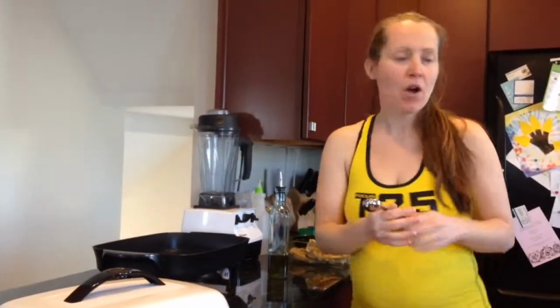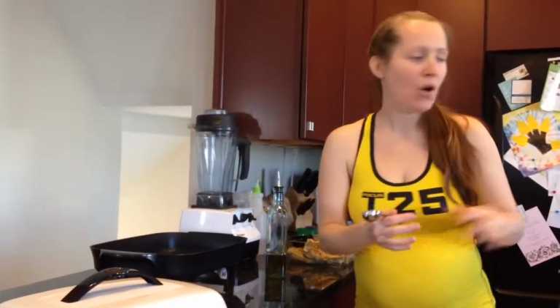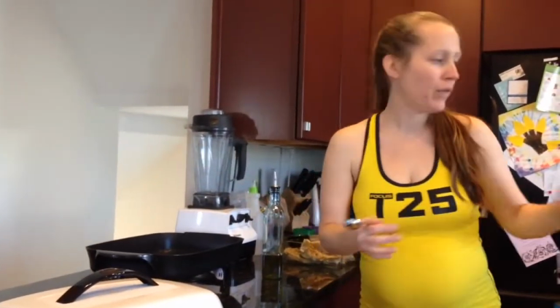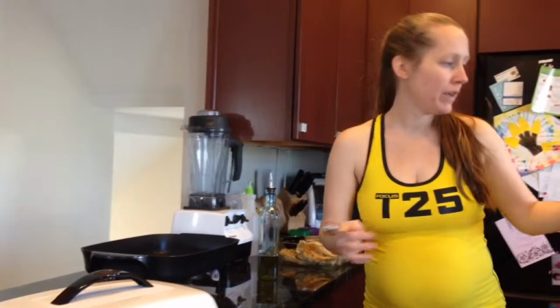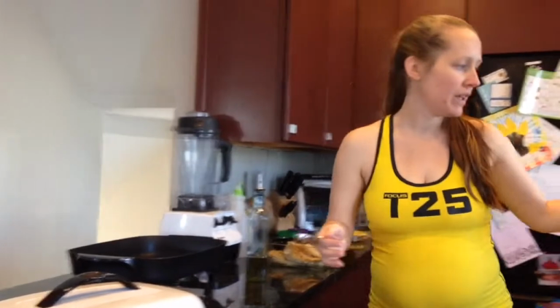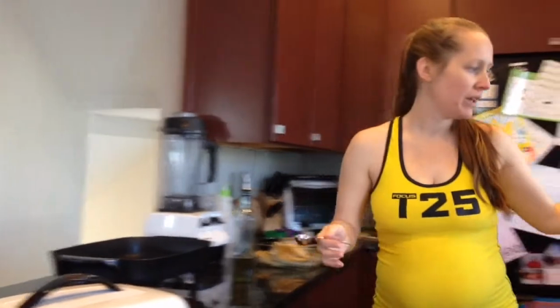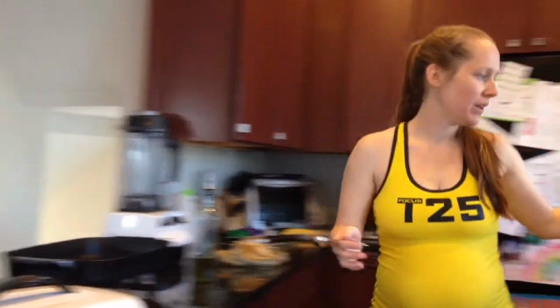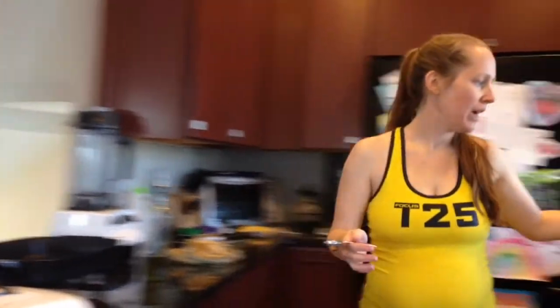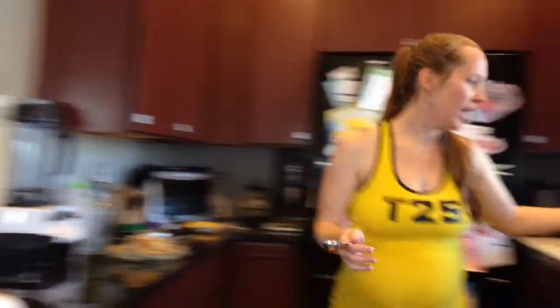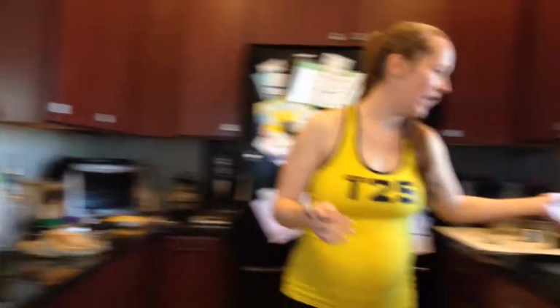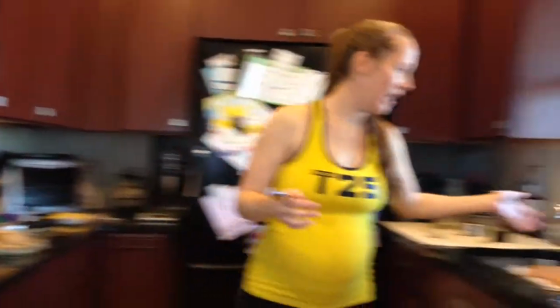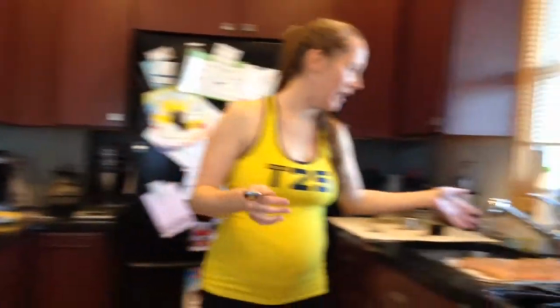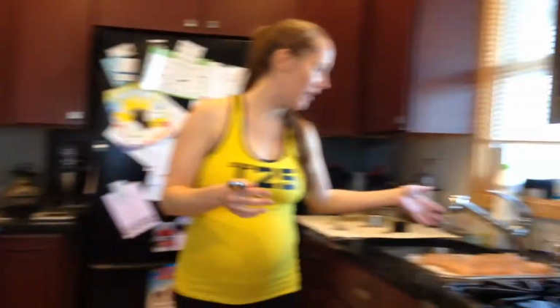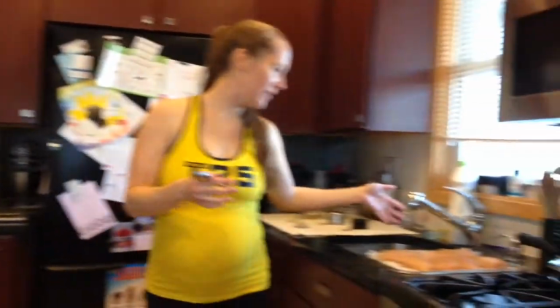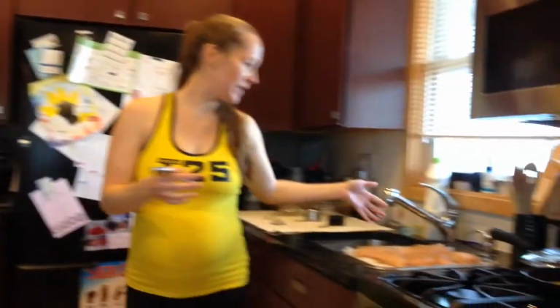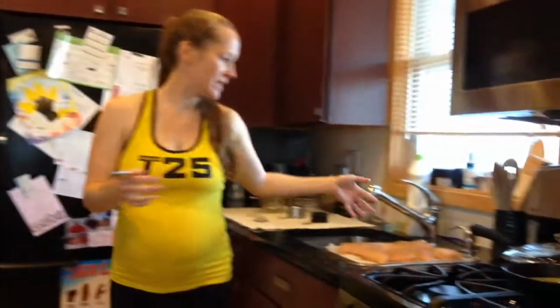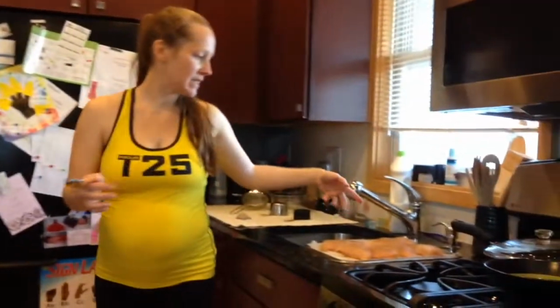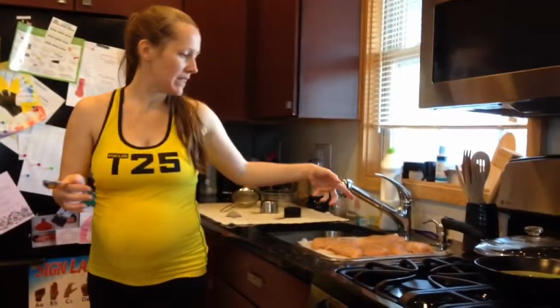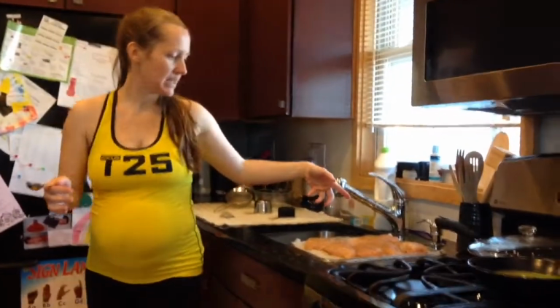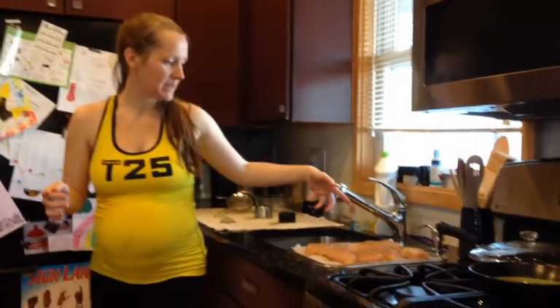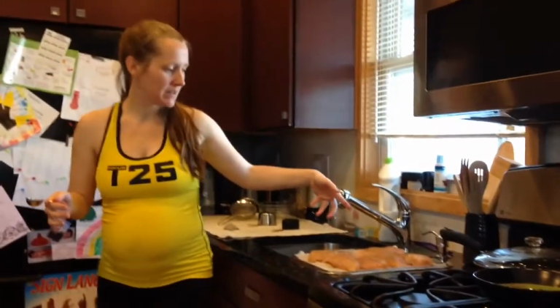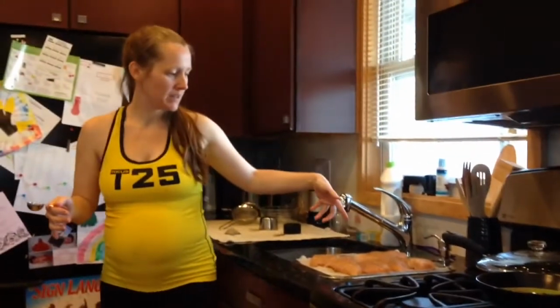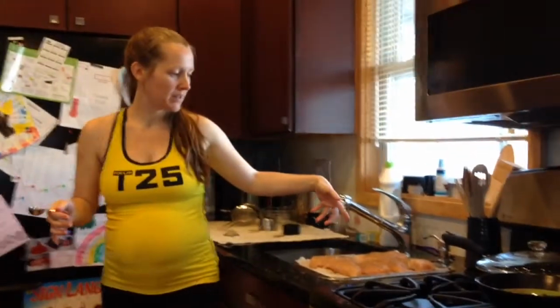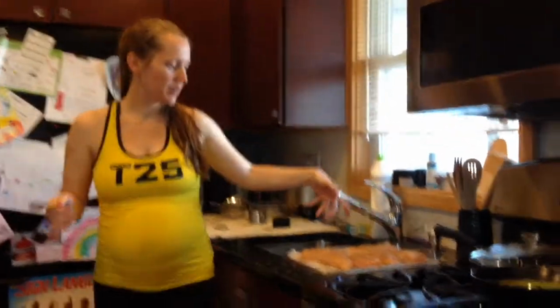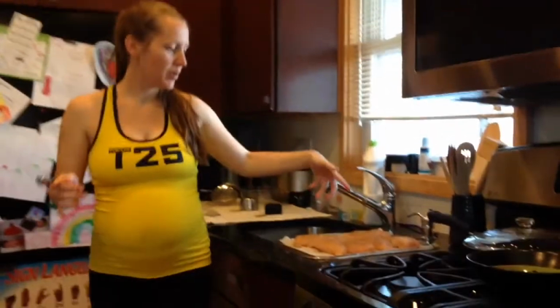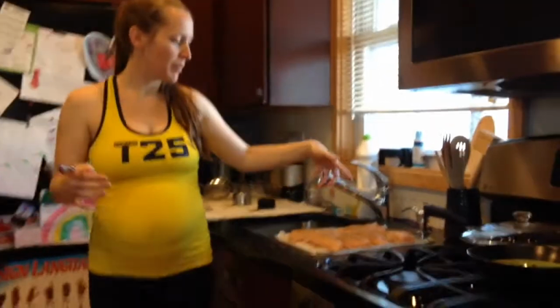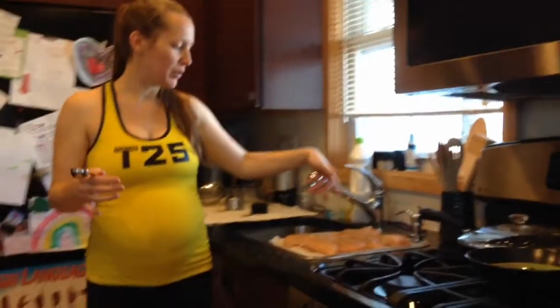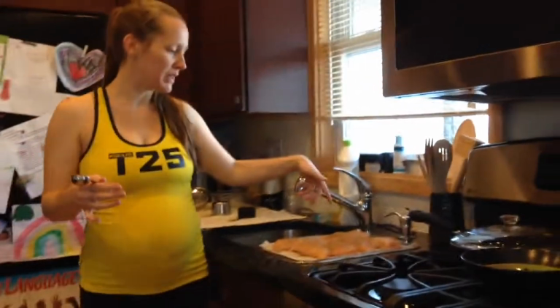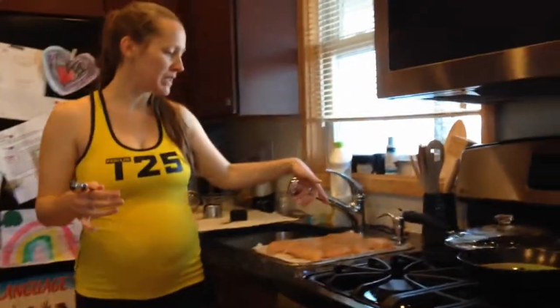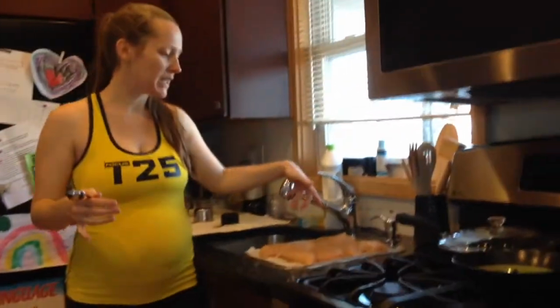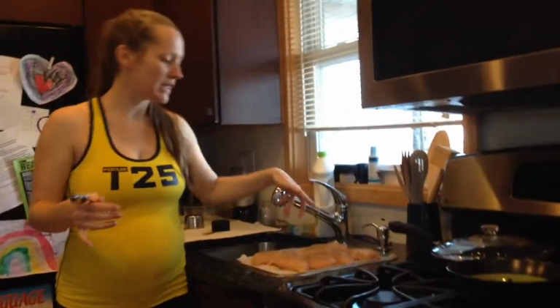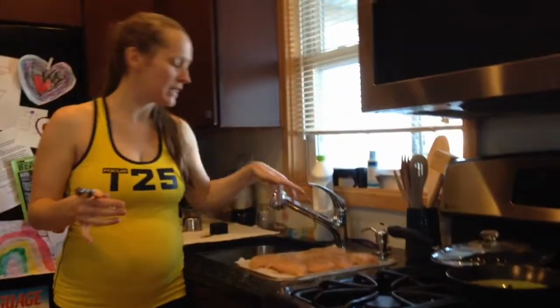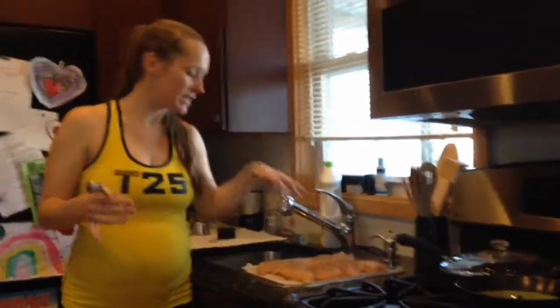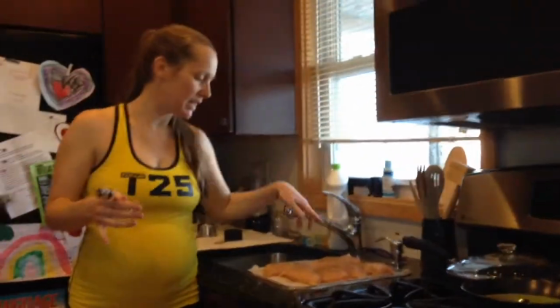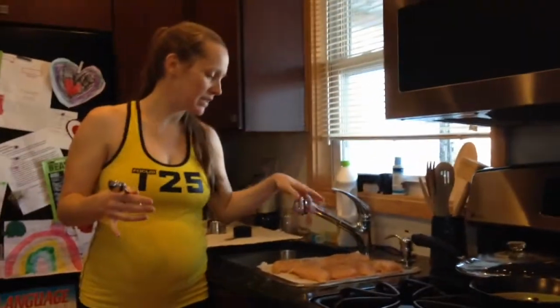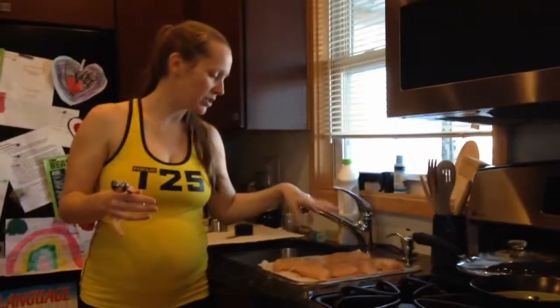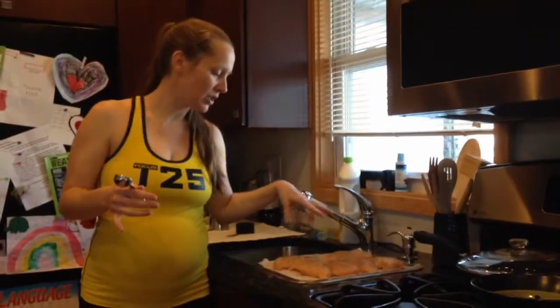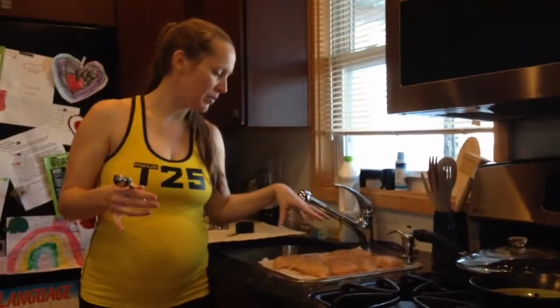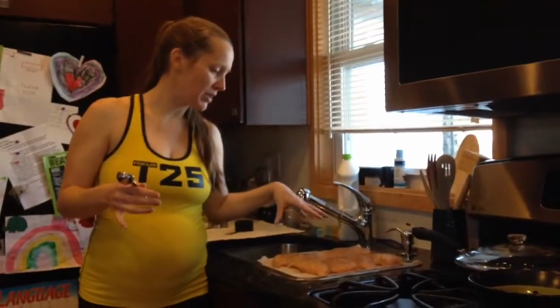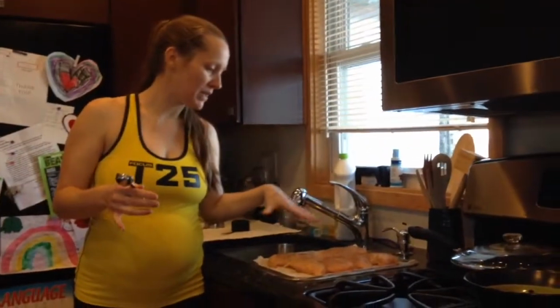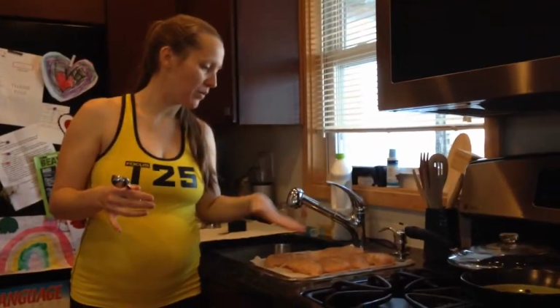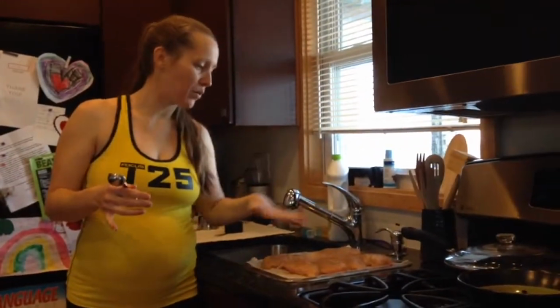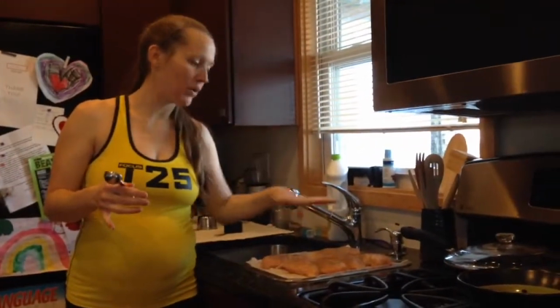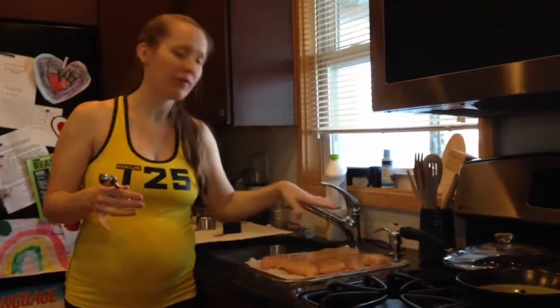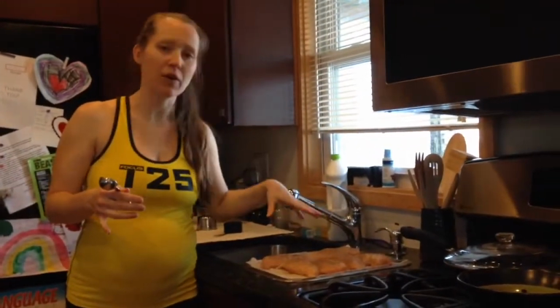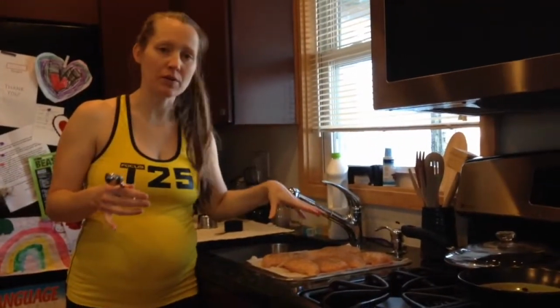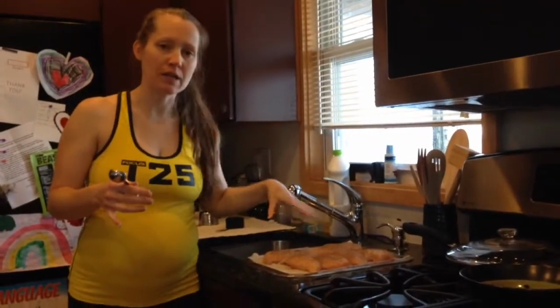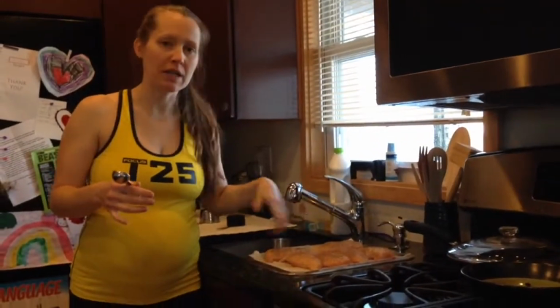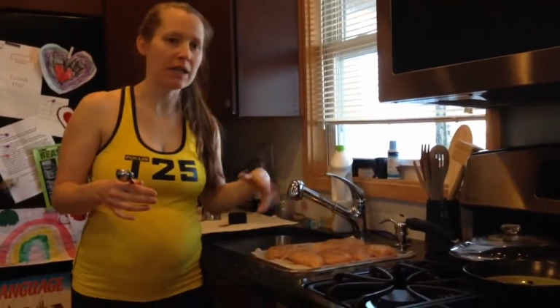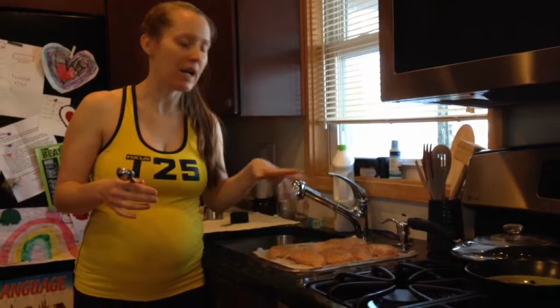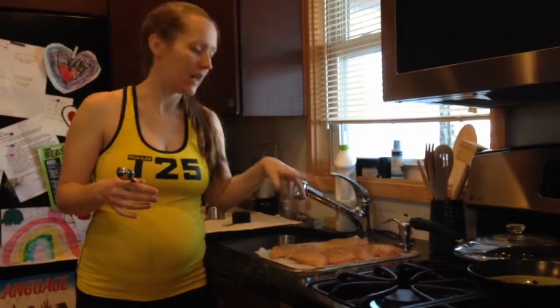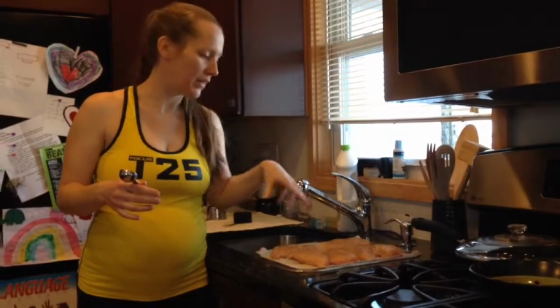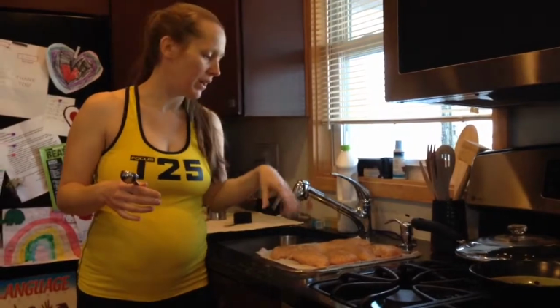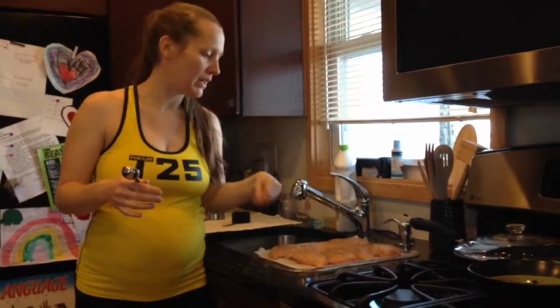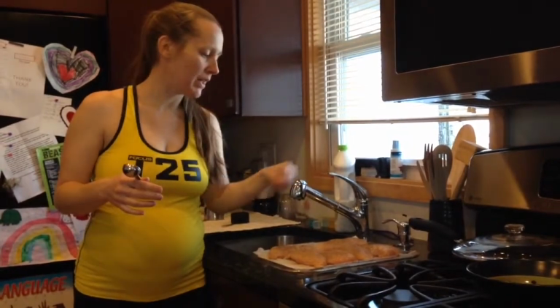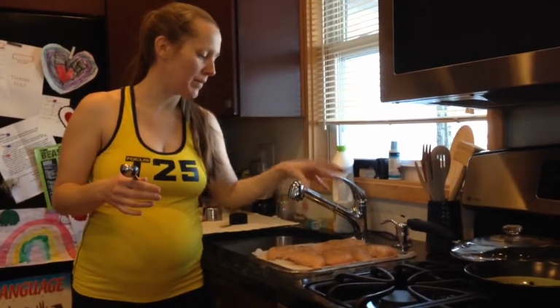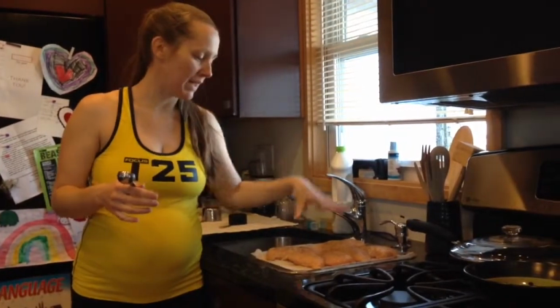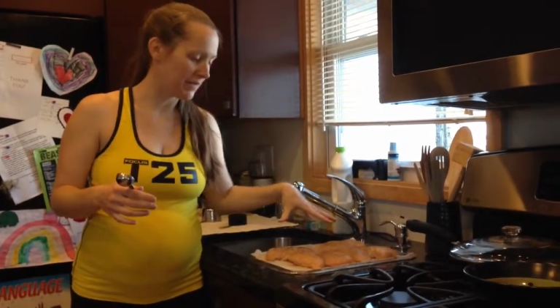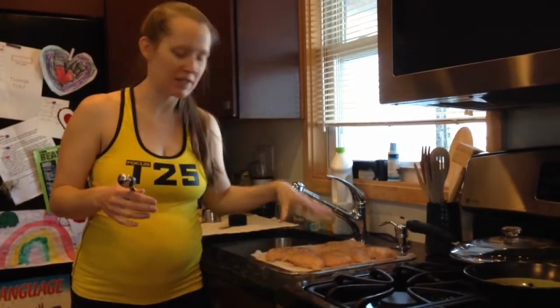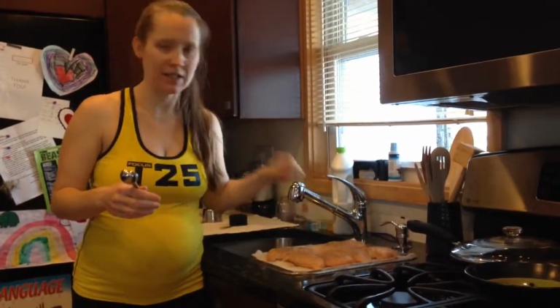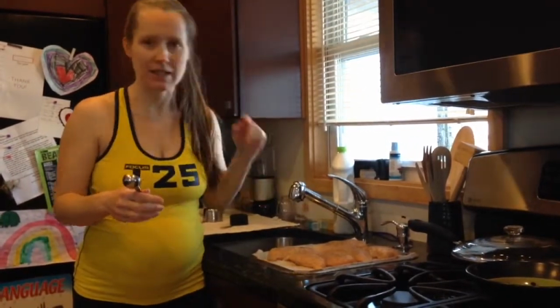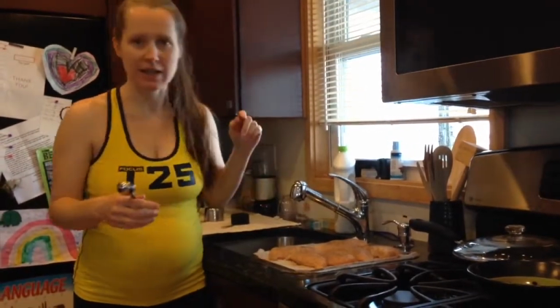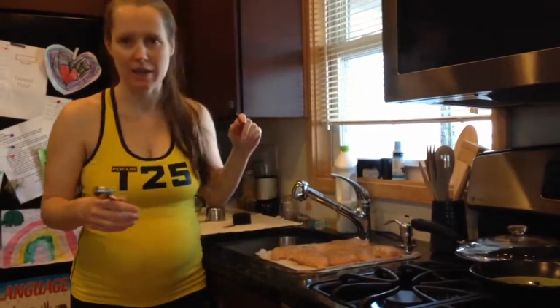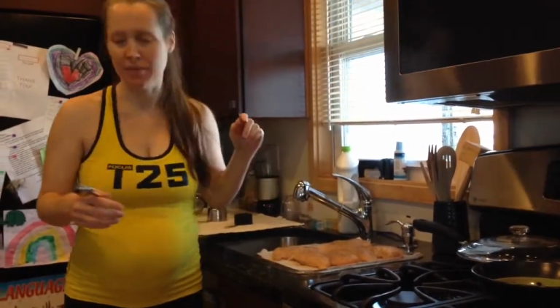Over here, I have six boneless, skinless chicken breasts that were frozen. I thawed them and I've seasoned them.